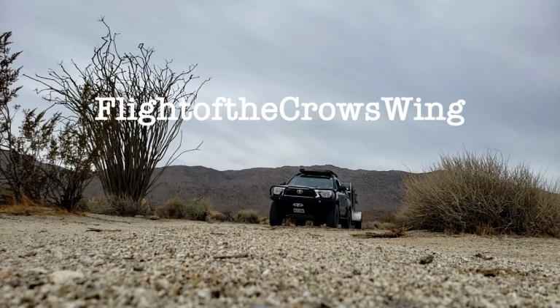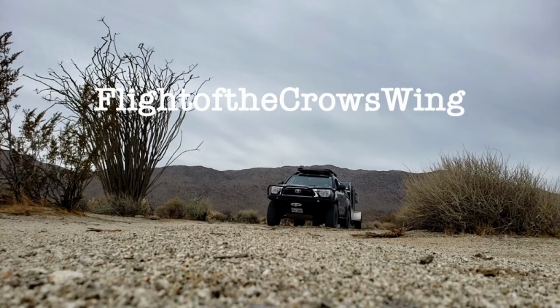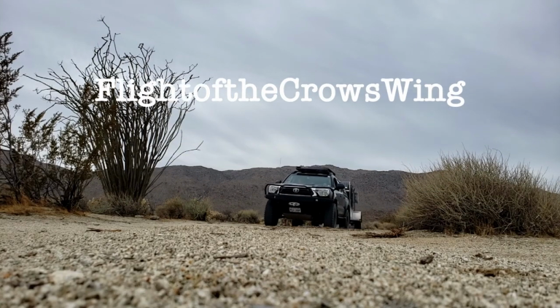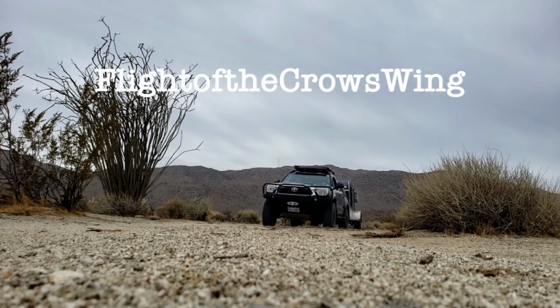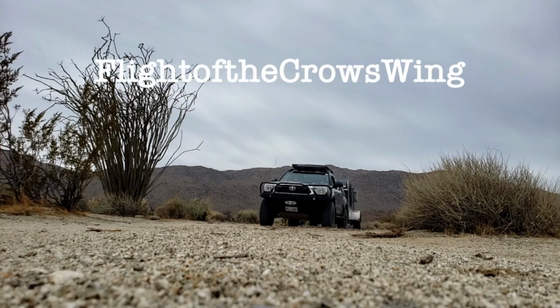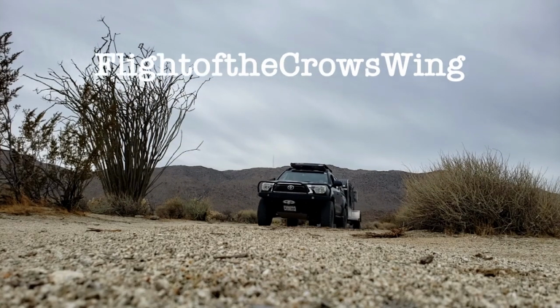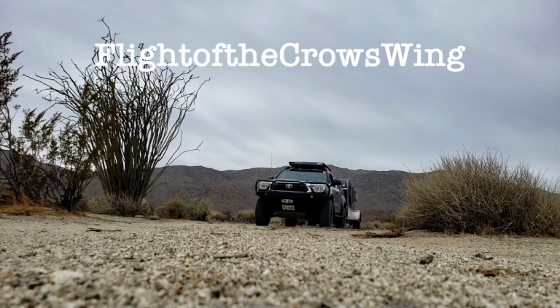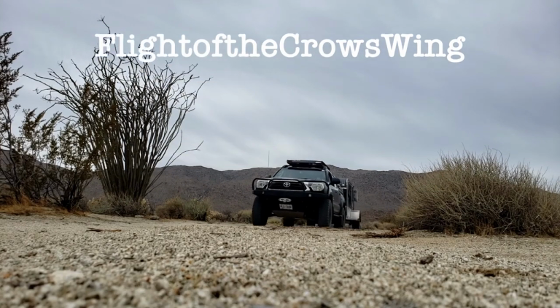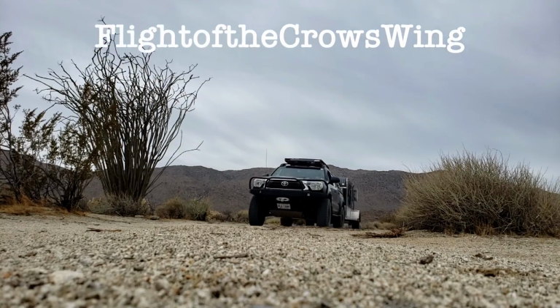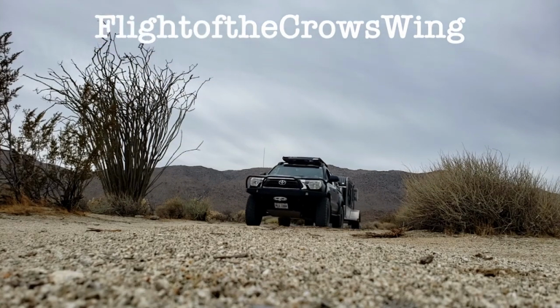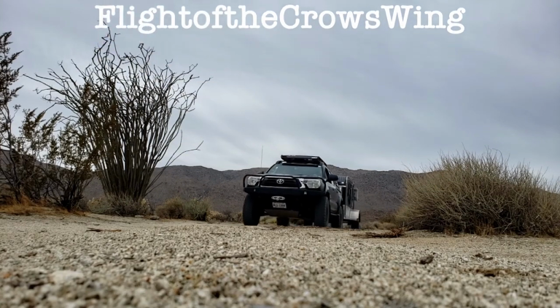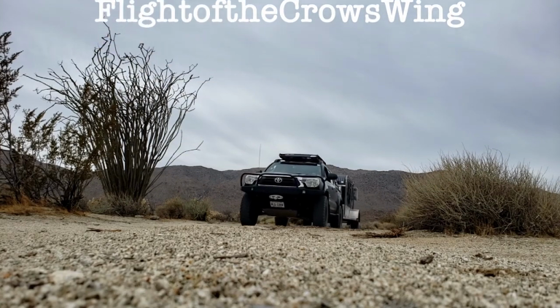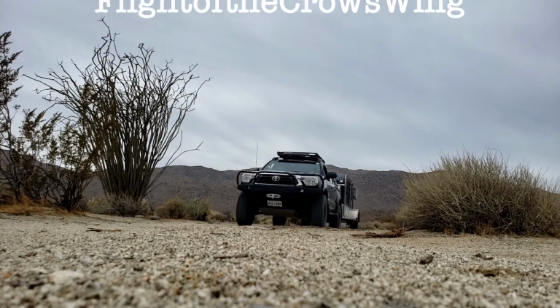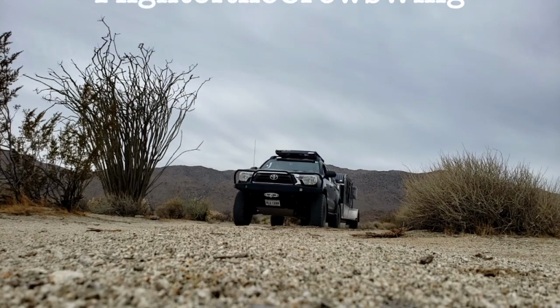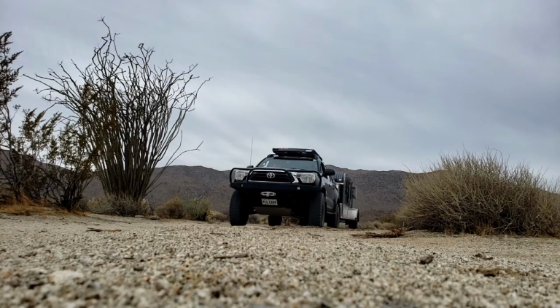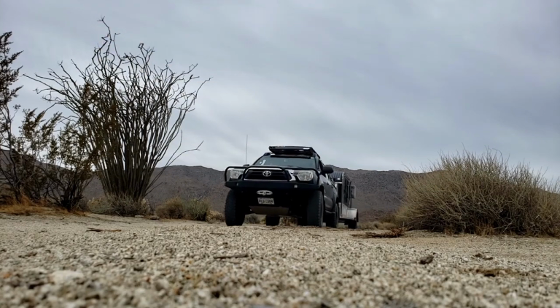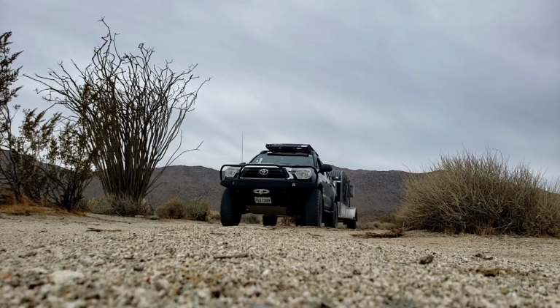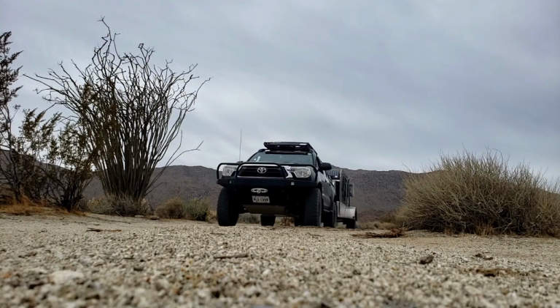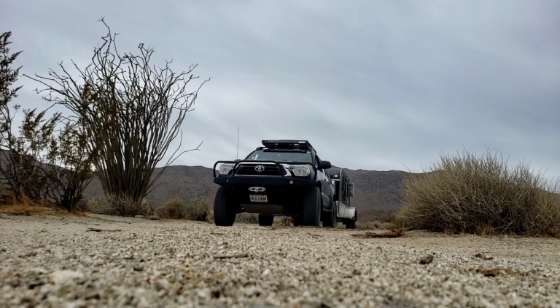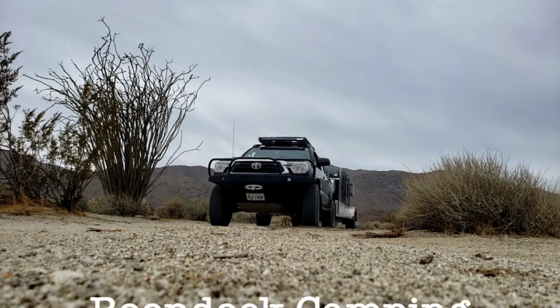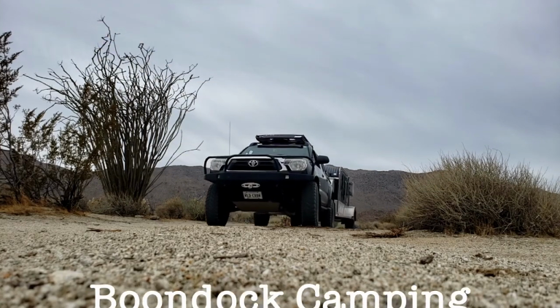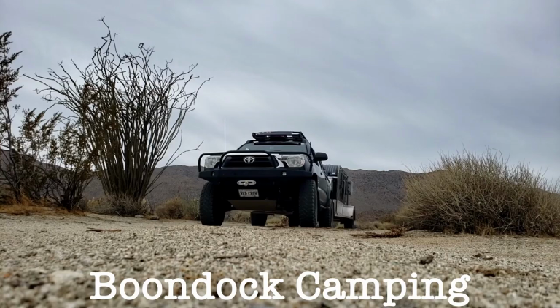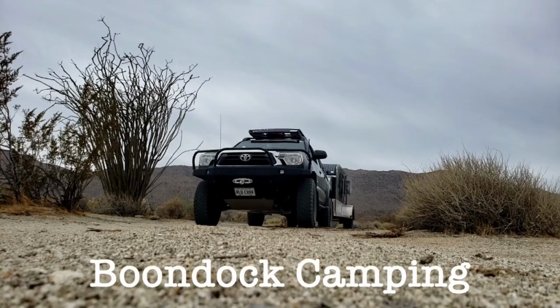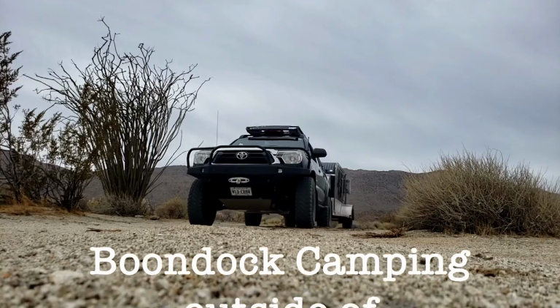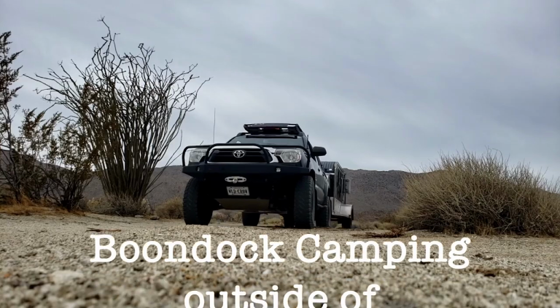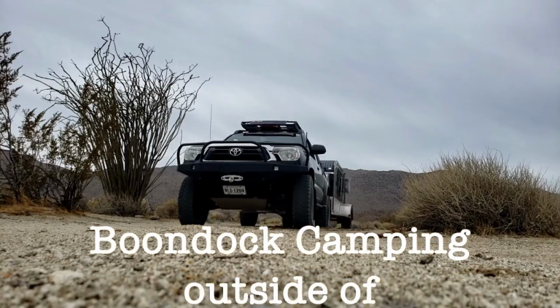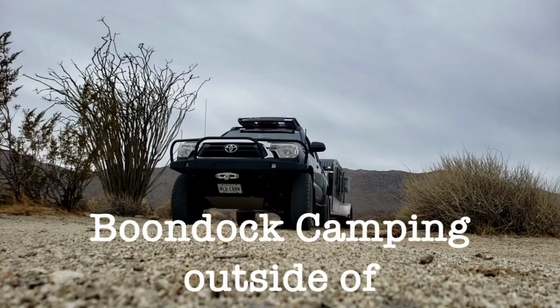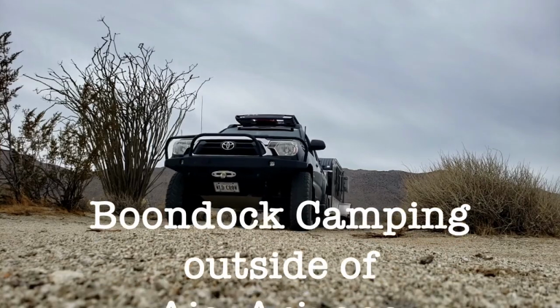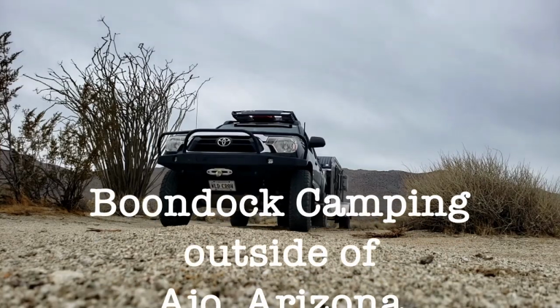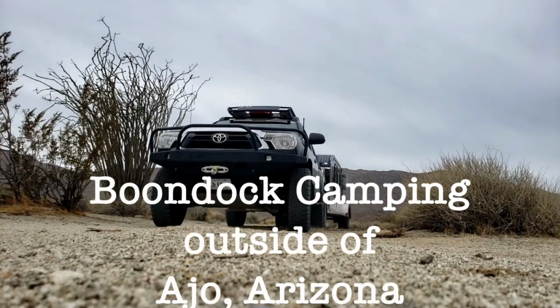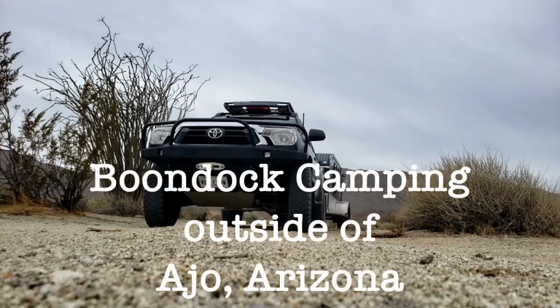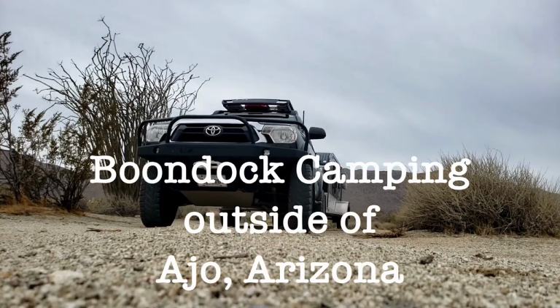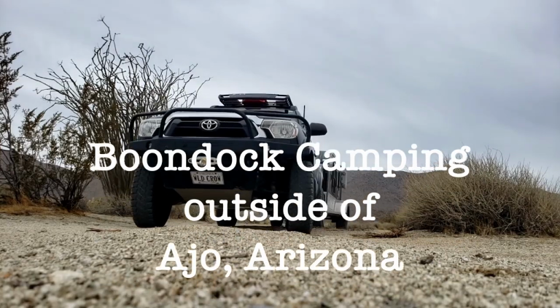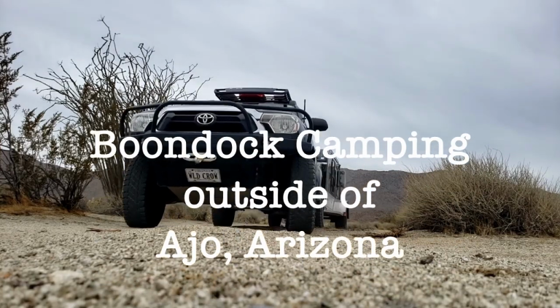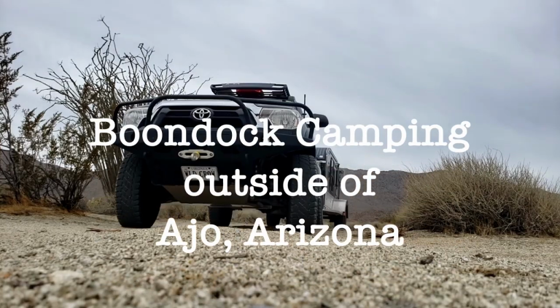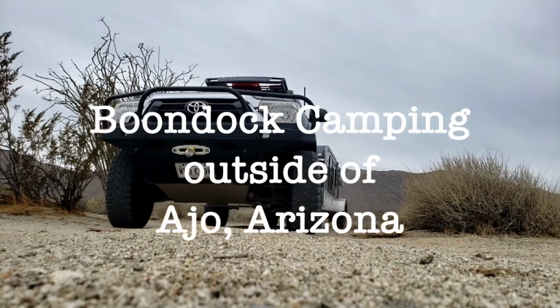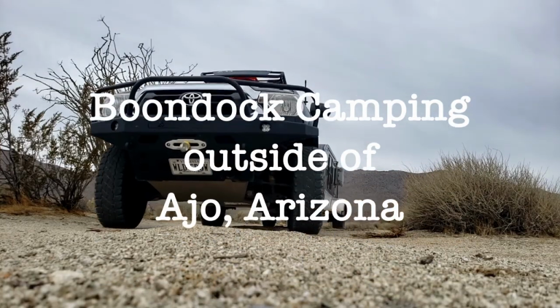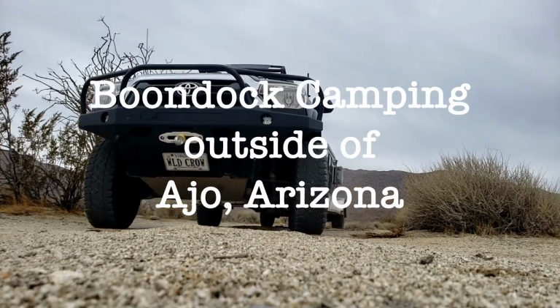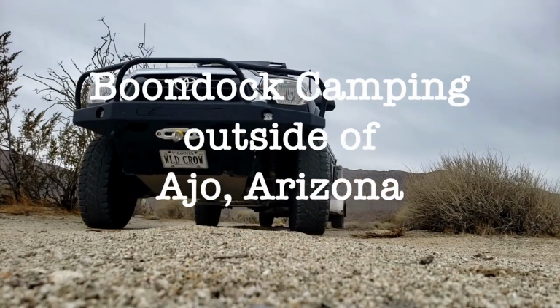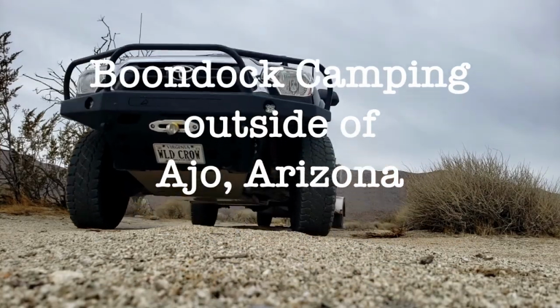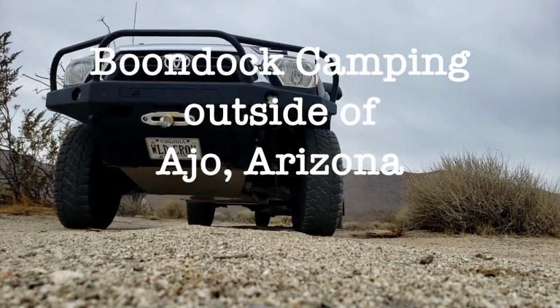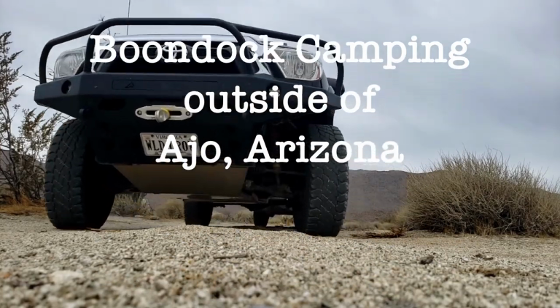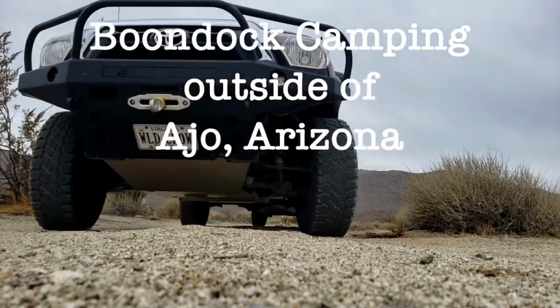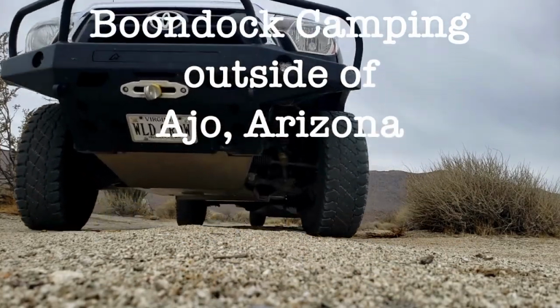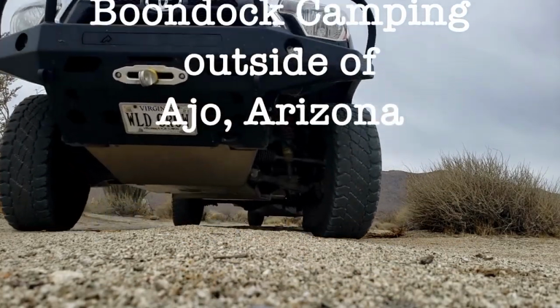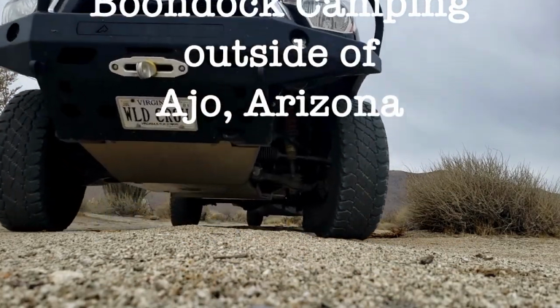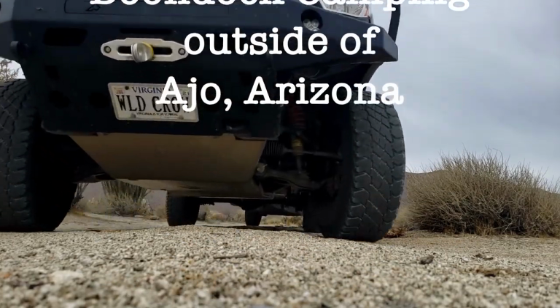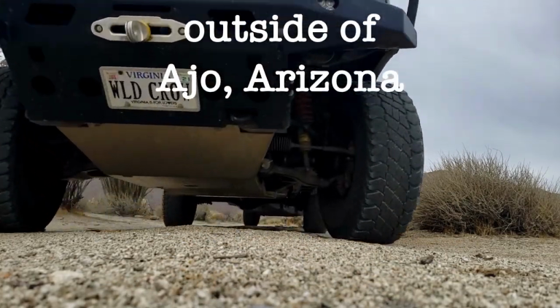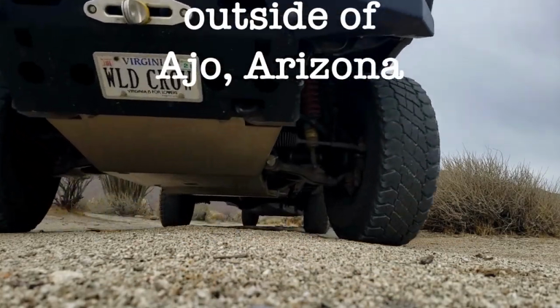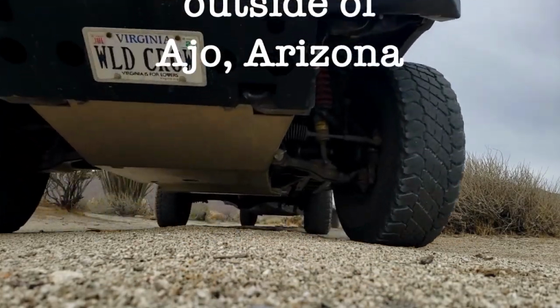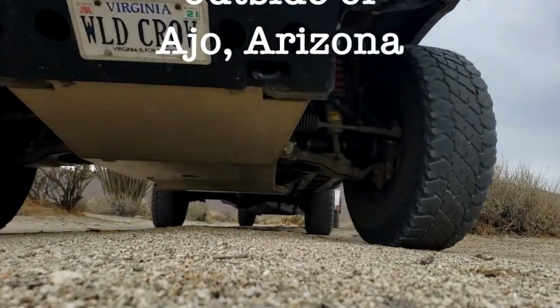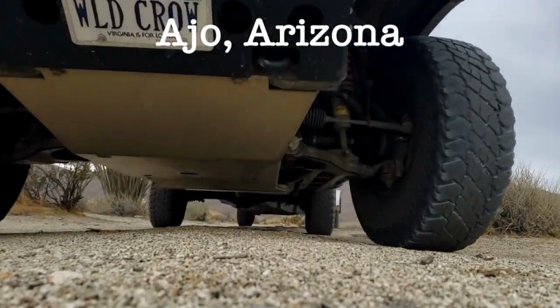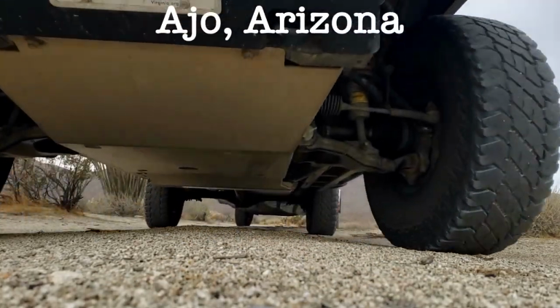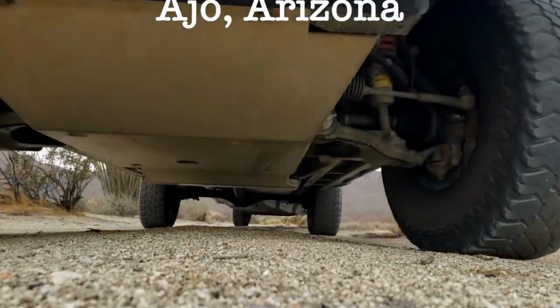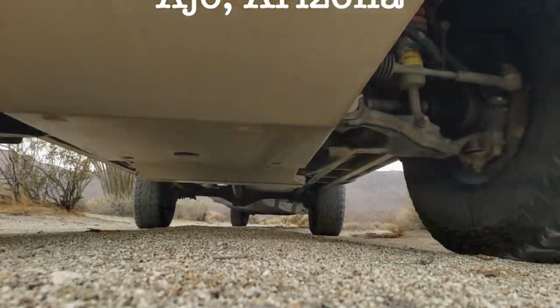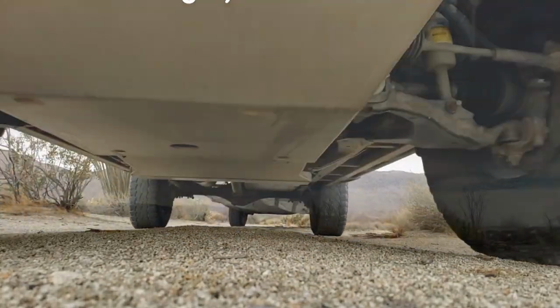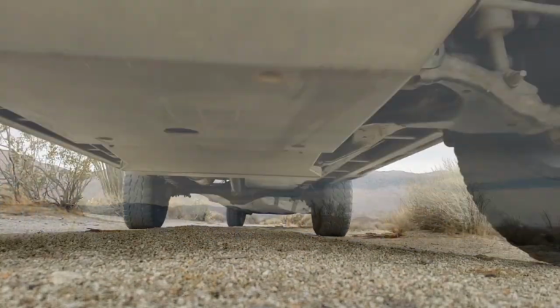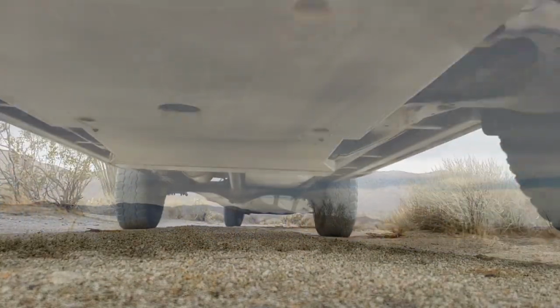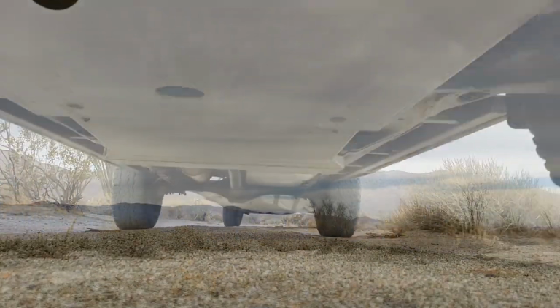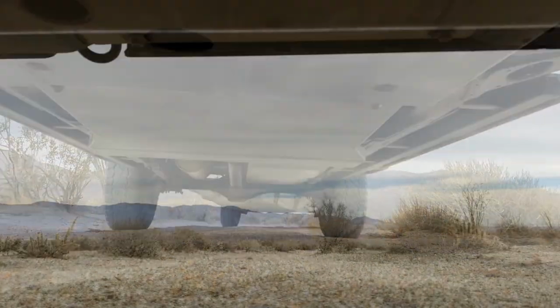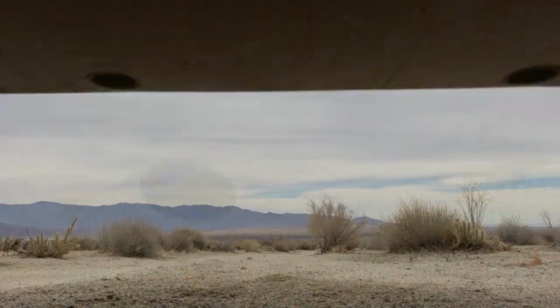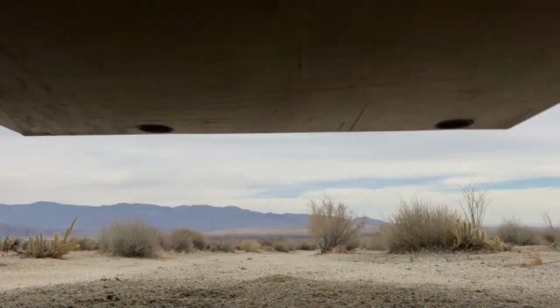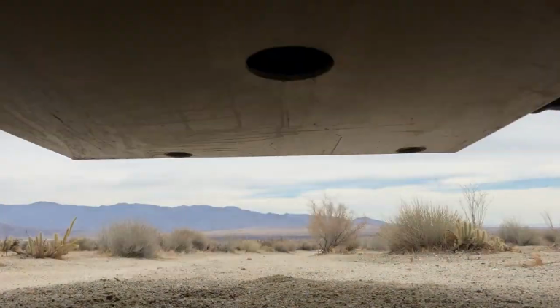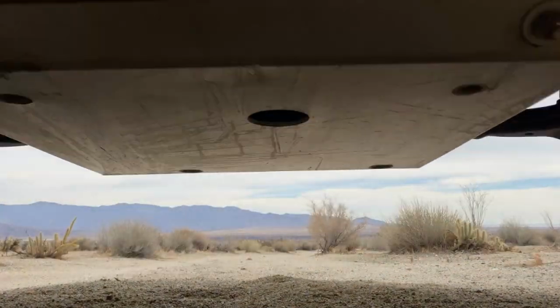Hello and welcome to Flight of the Crowswing. In this episode we'll be finding boondocking campsites outside of Ajo, Arizona.